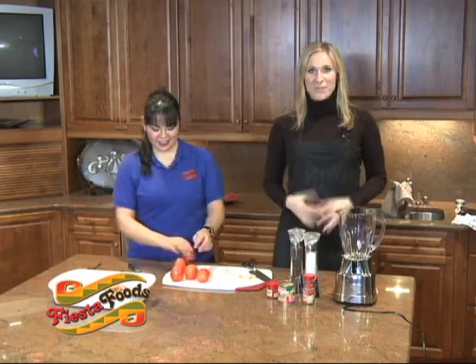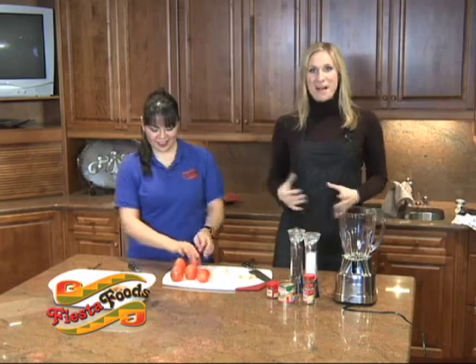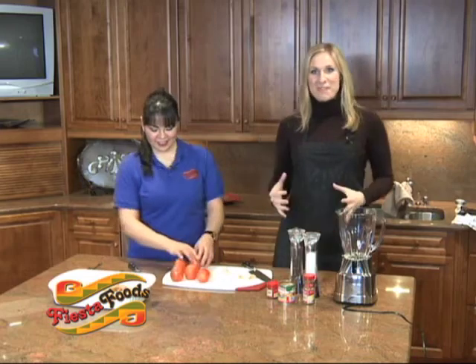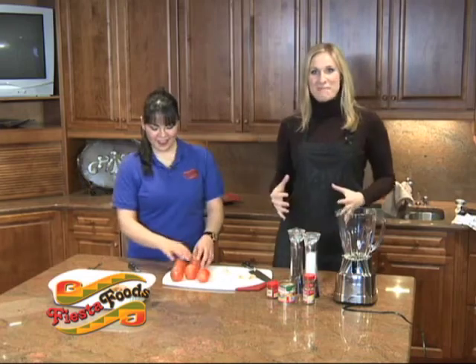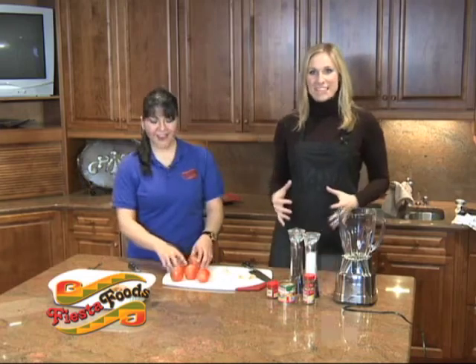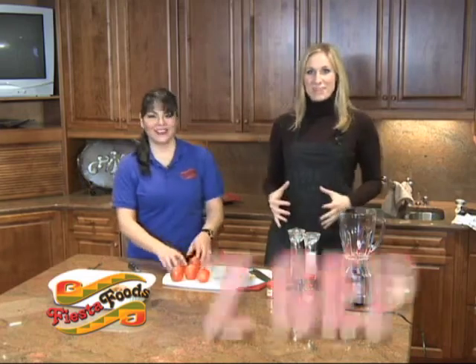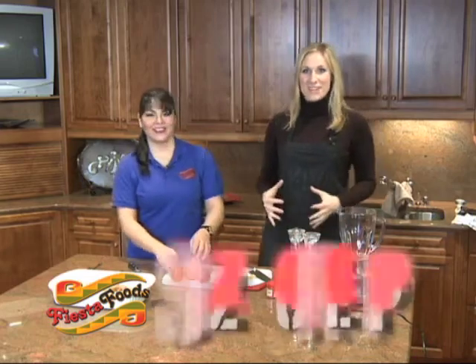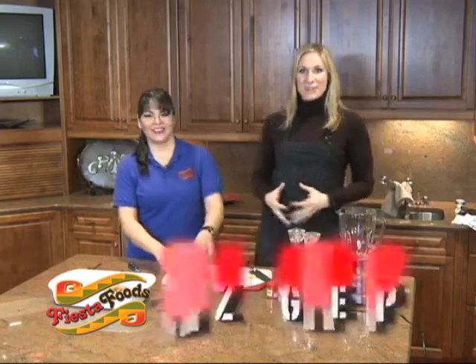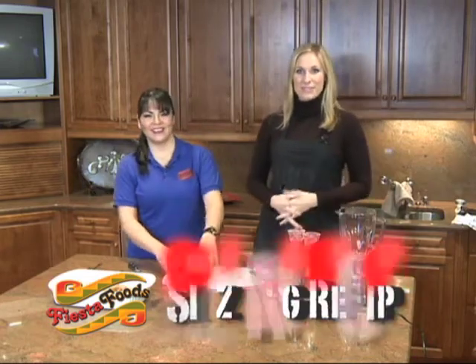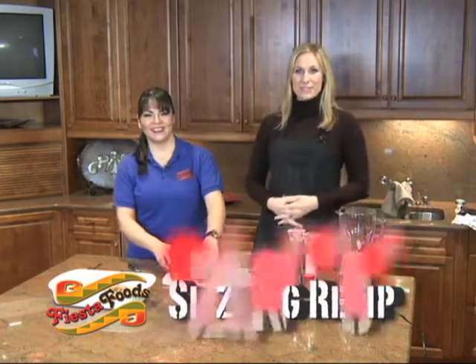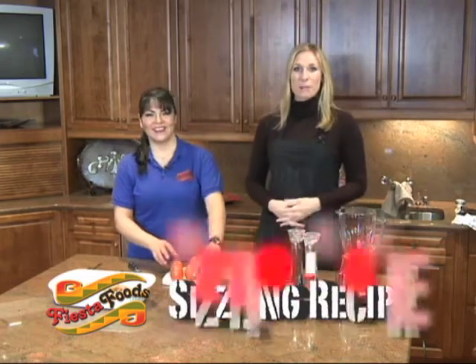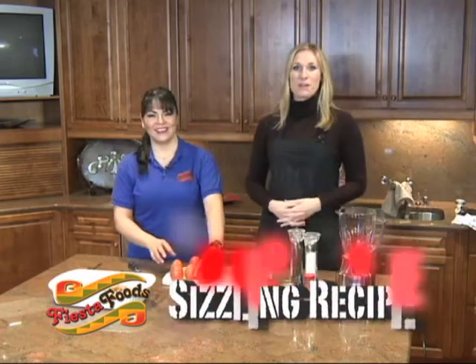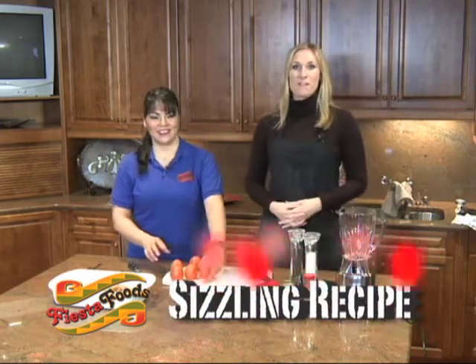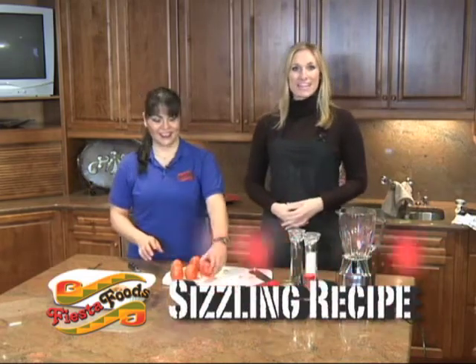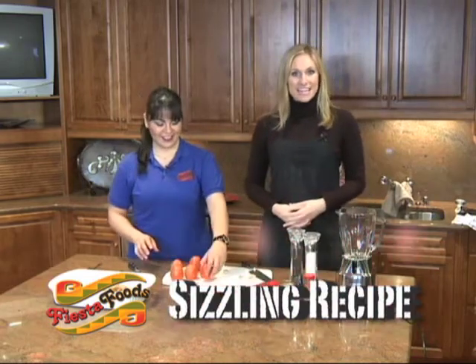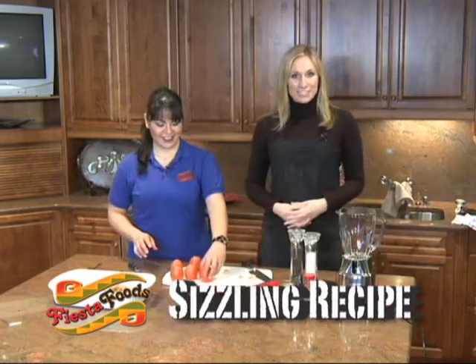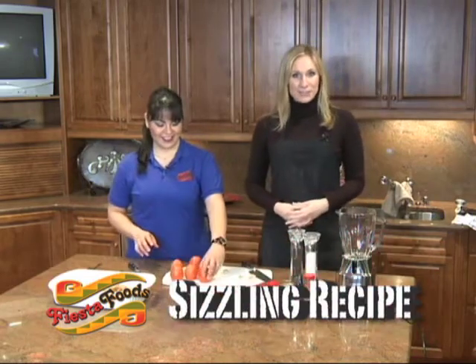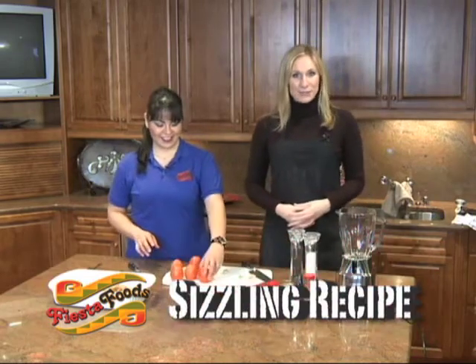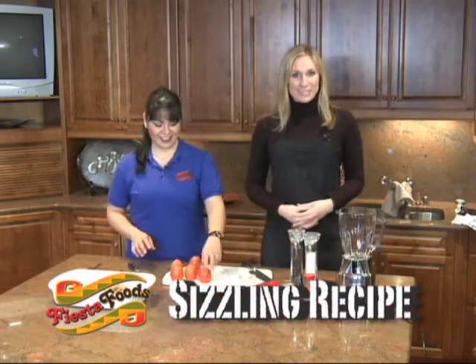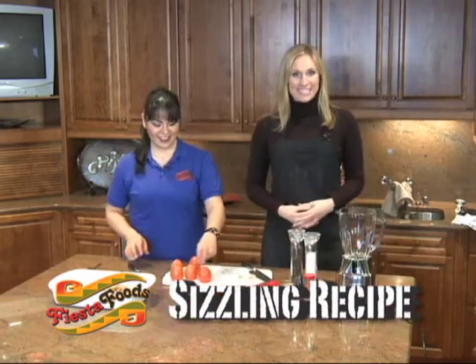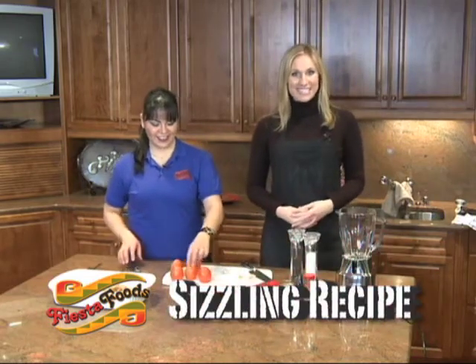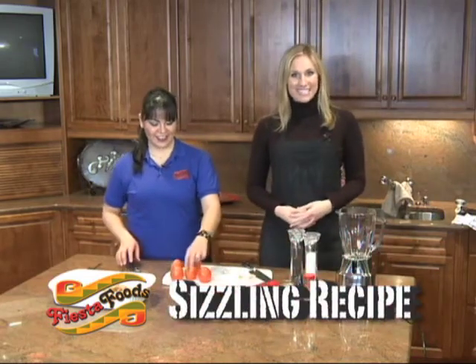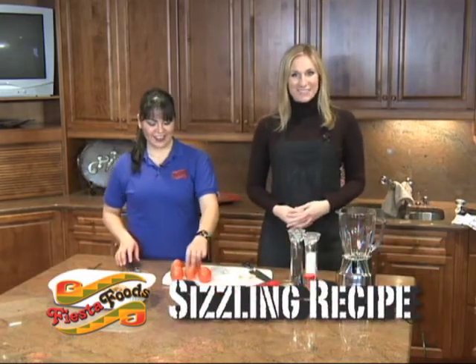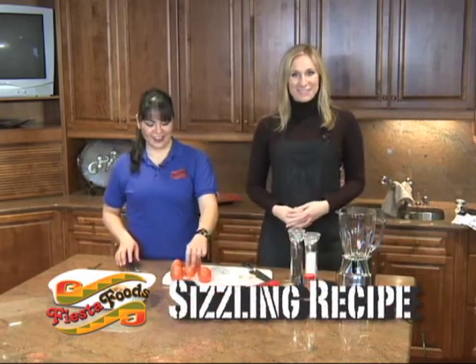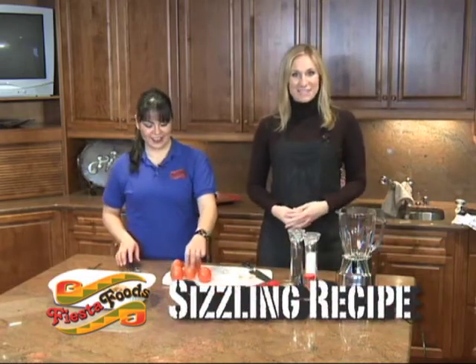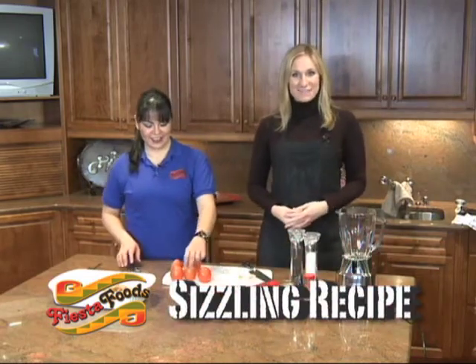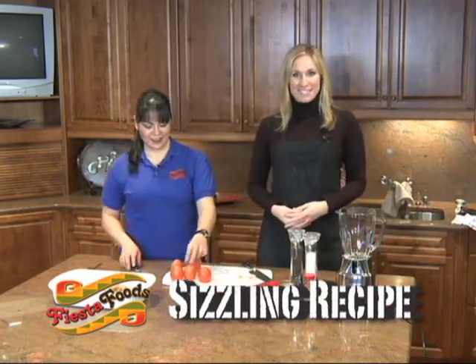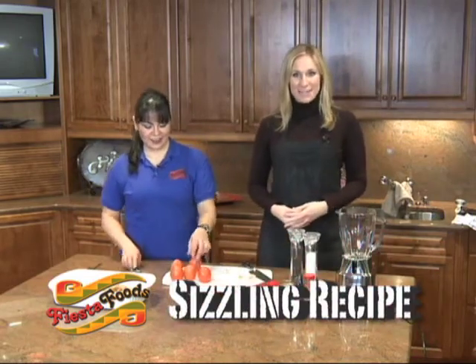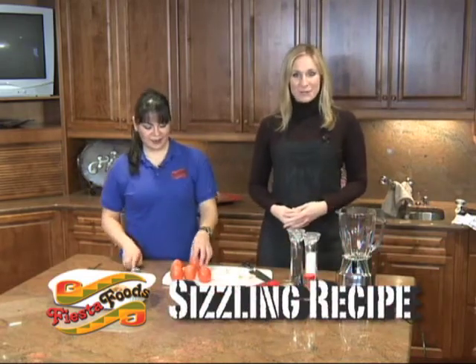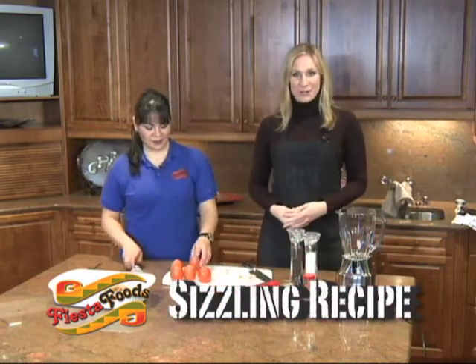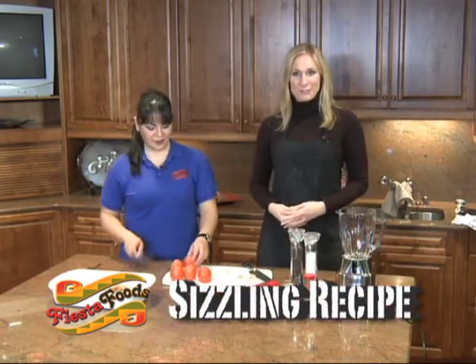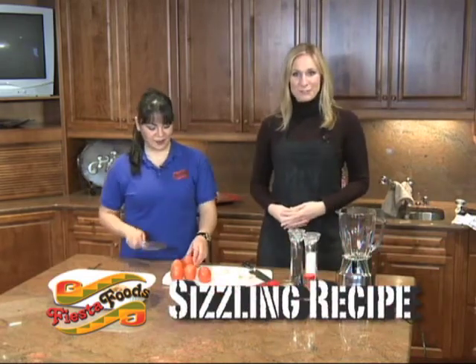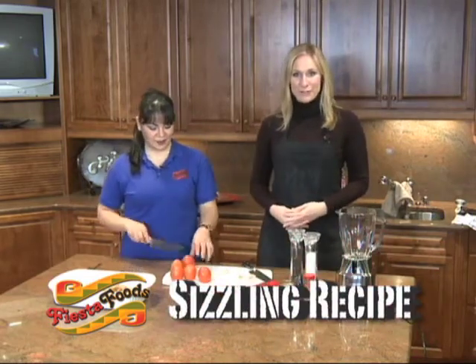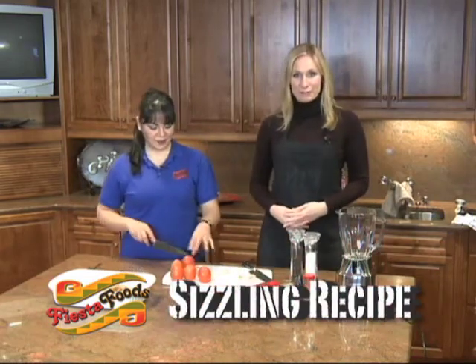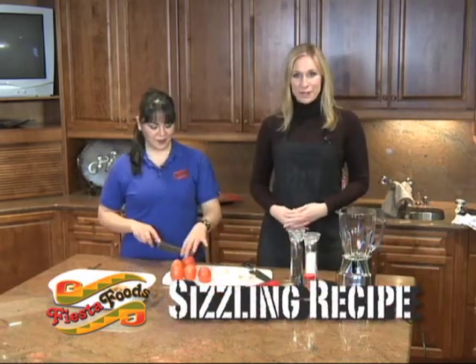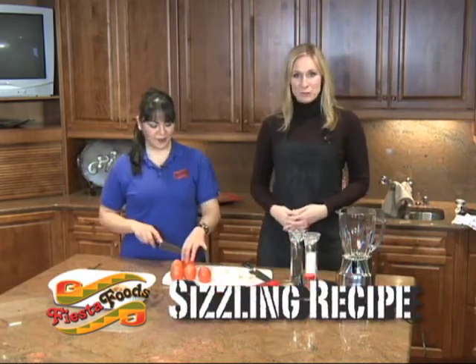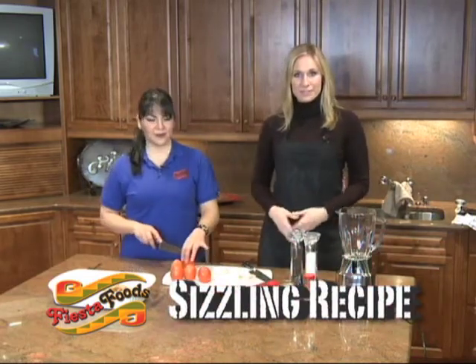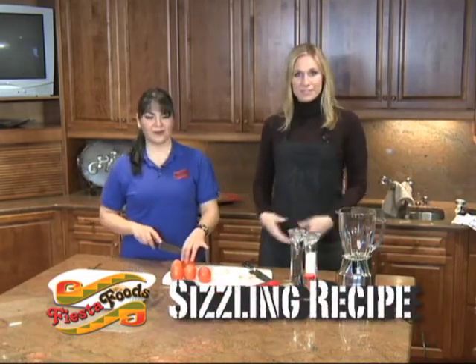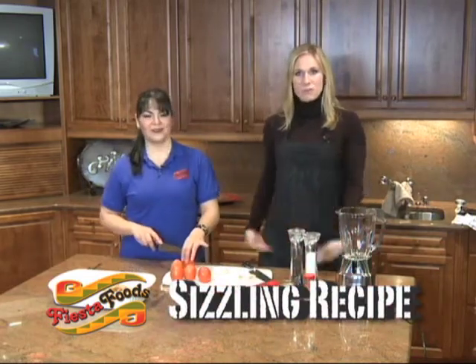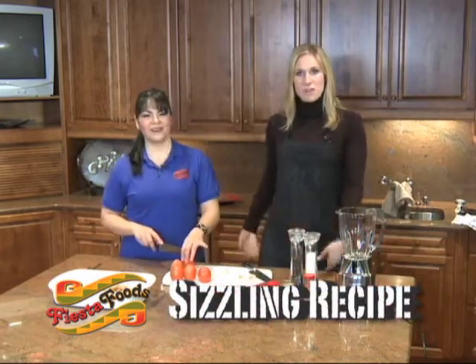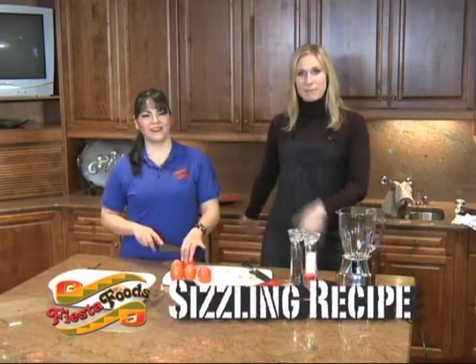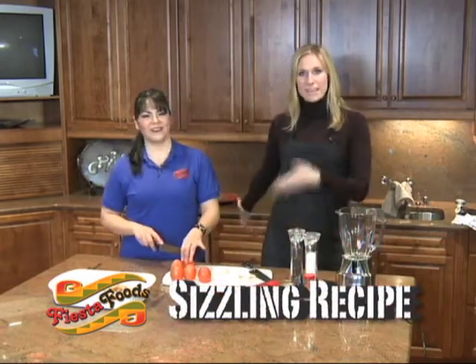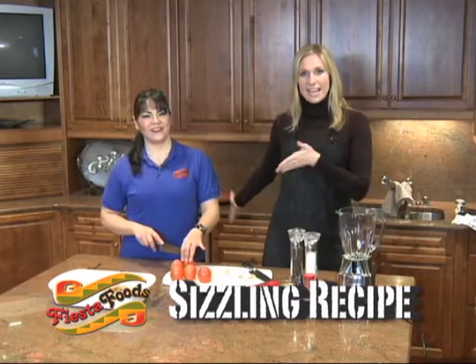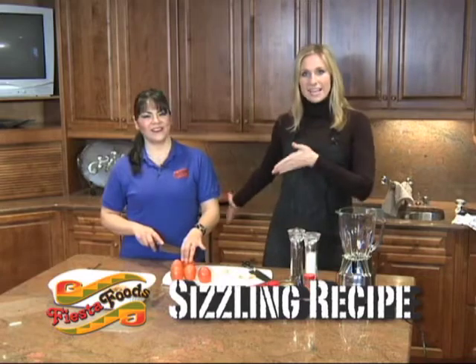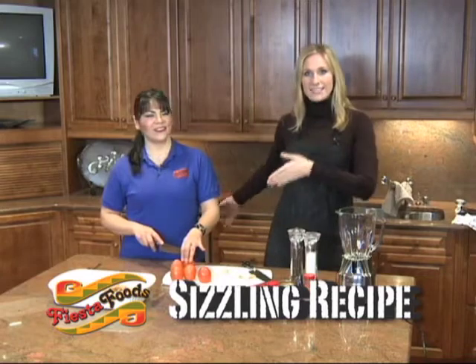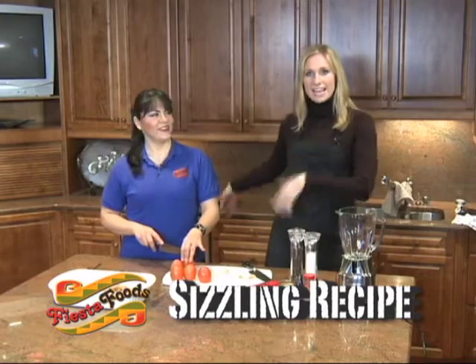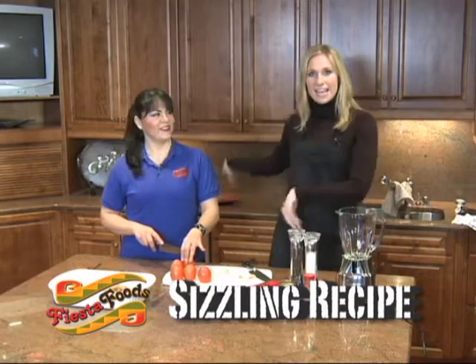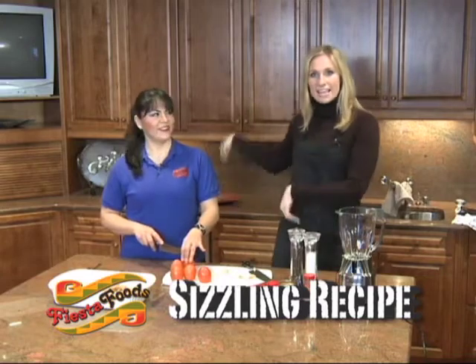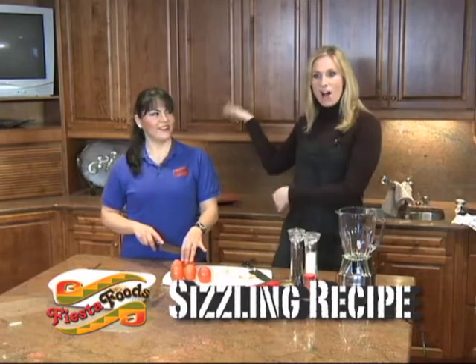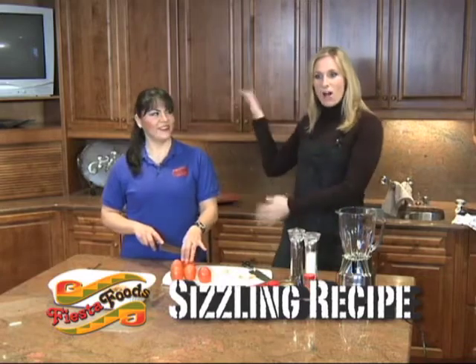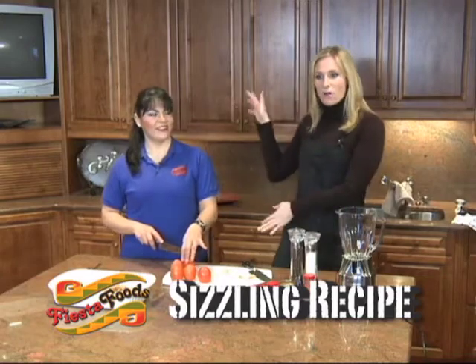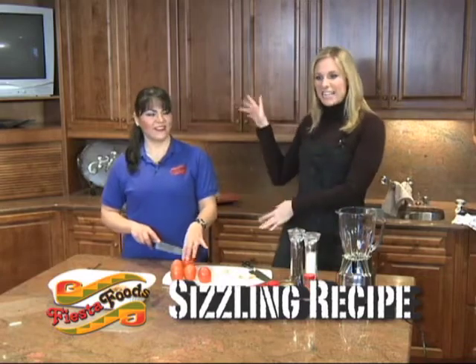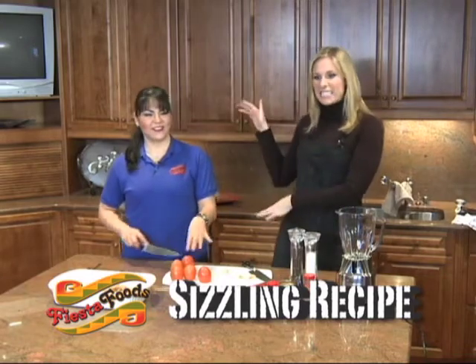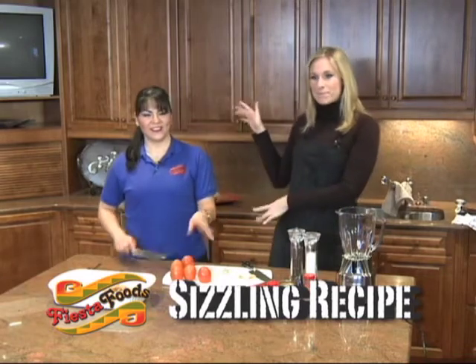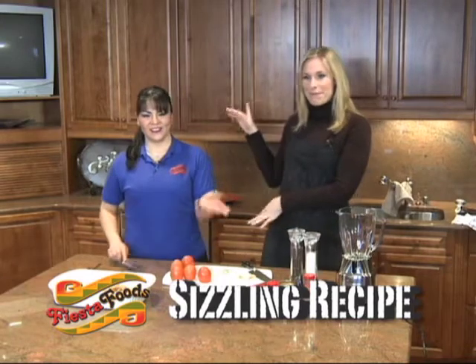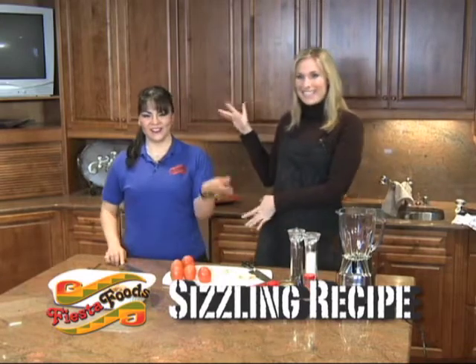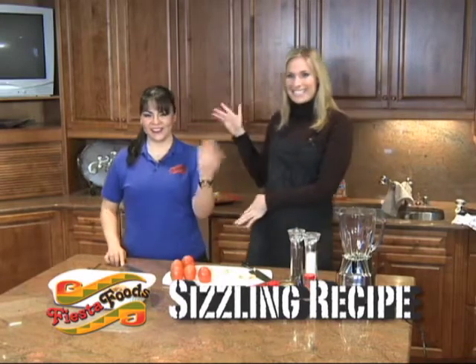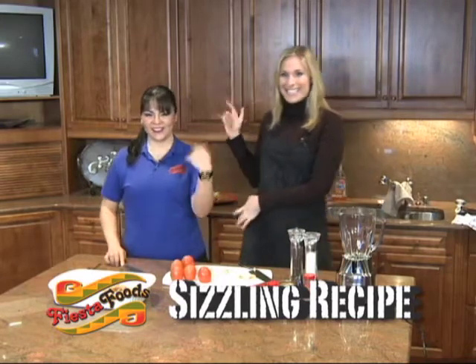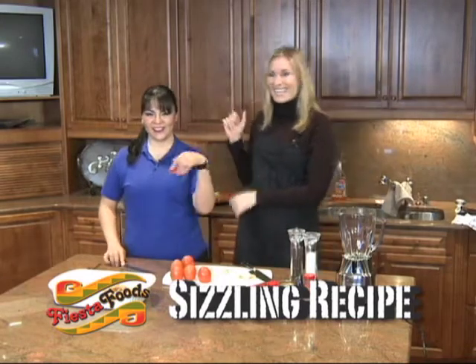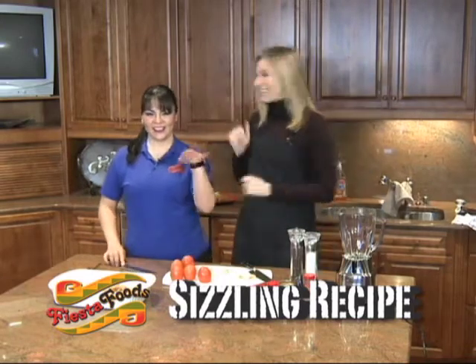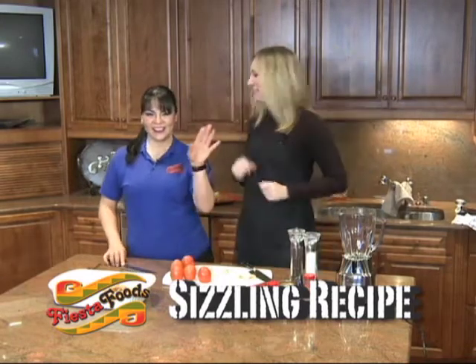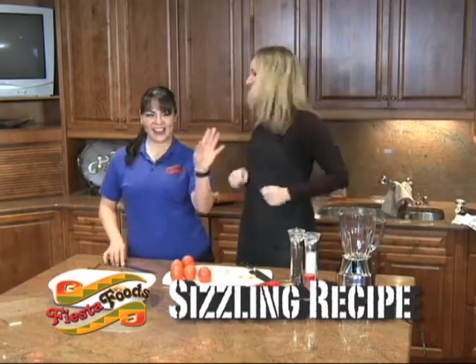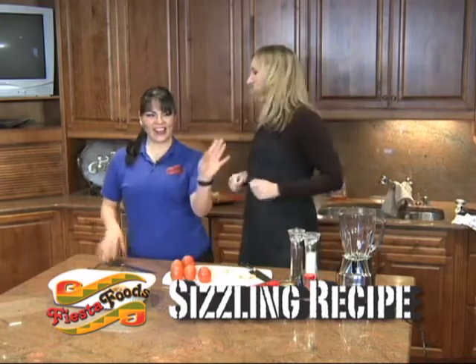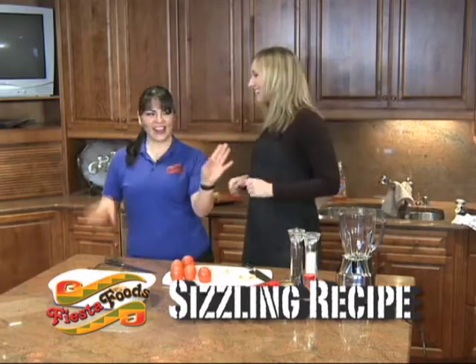Welcome back to another installment of Fiesta Foods Sizzling Recipes. I'm your host Jennifer Ann Wilson, and with me is the always spicy Veronica.